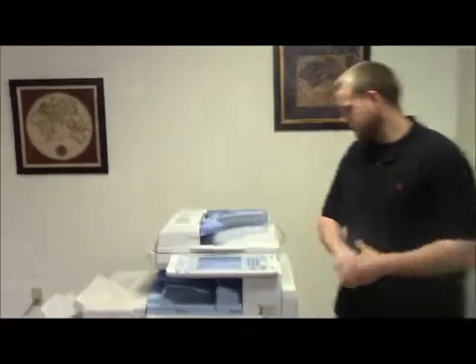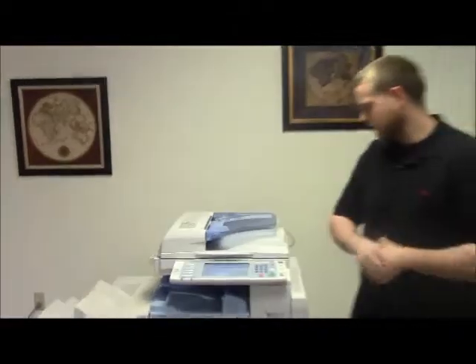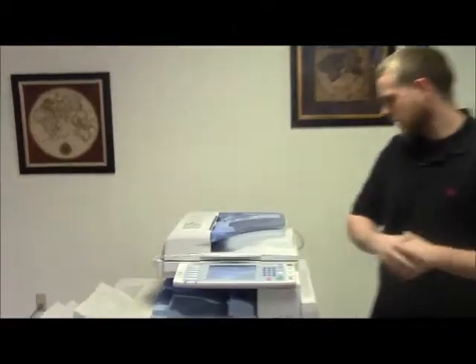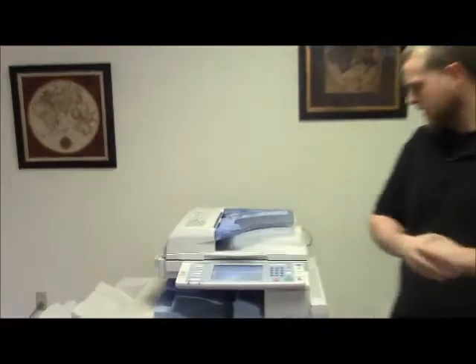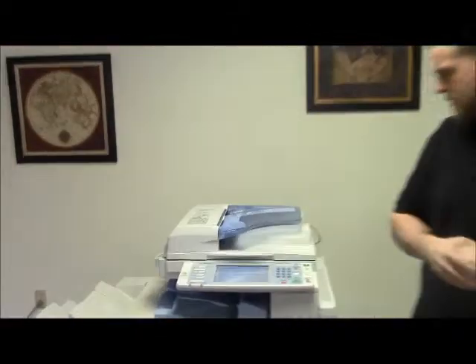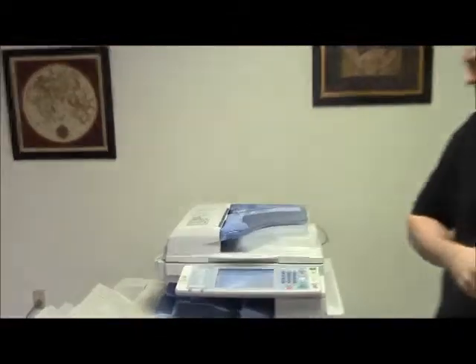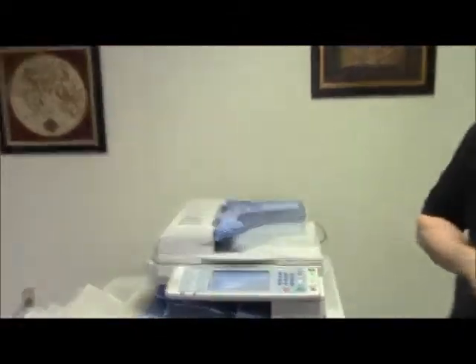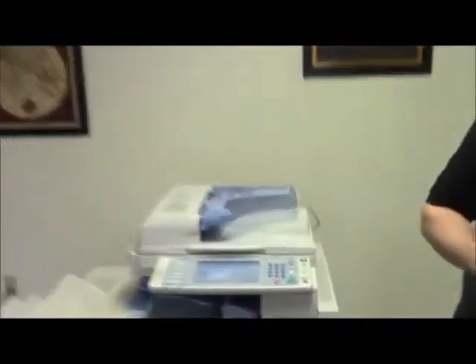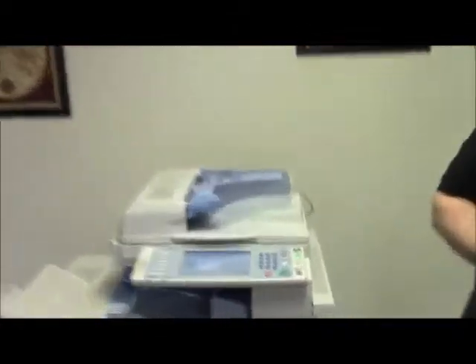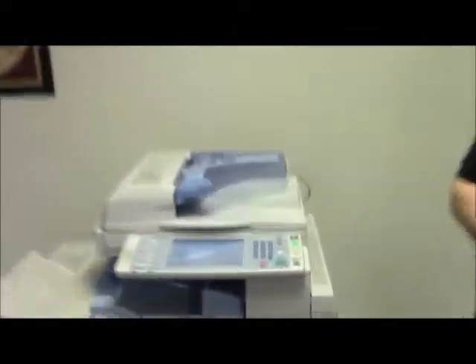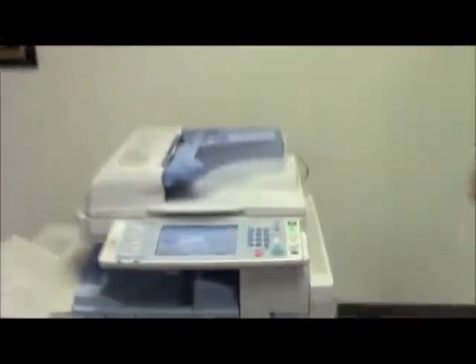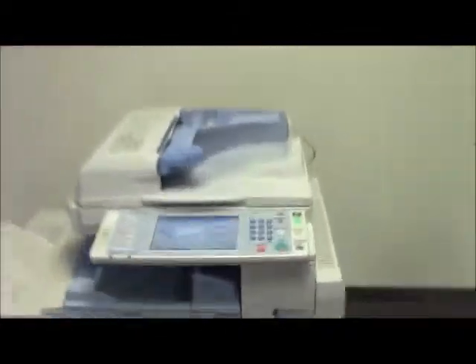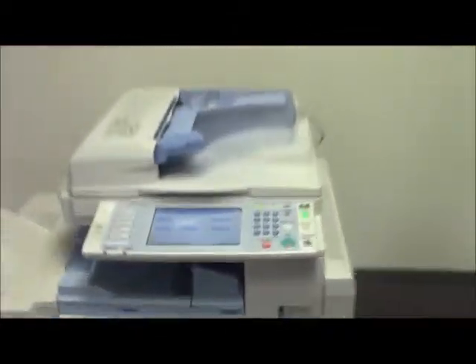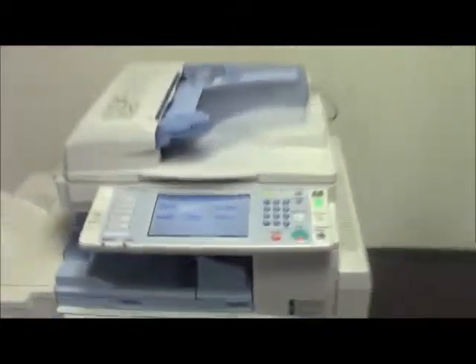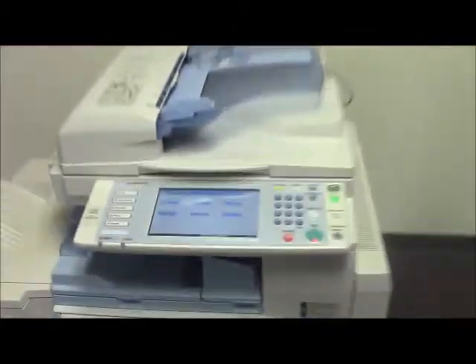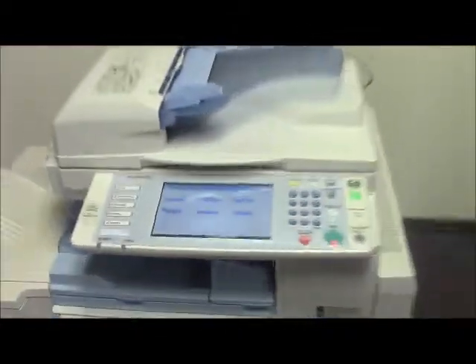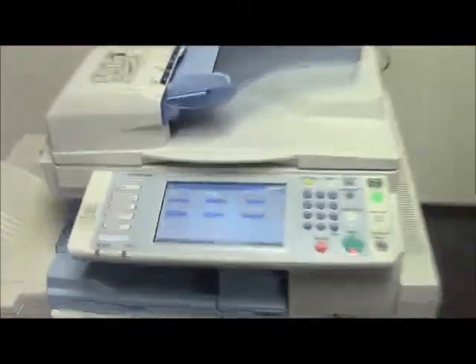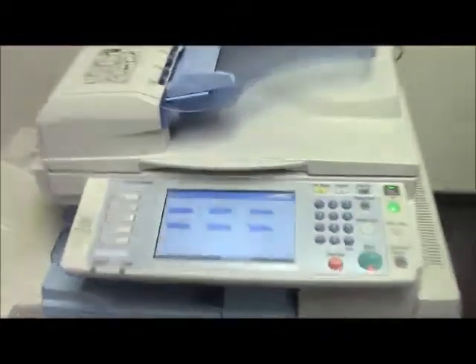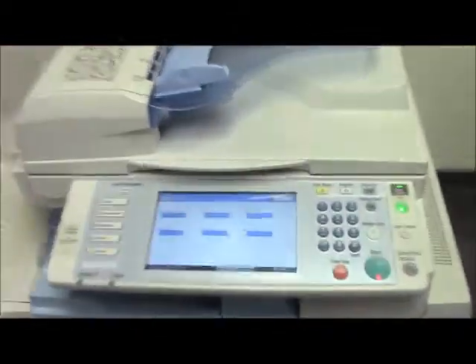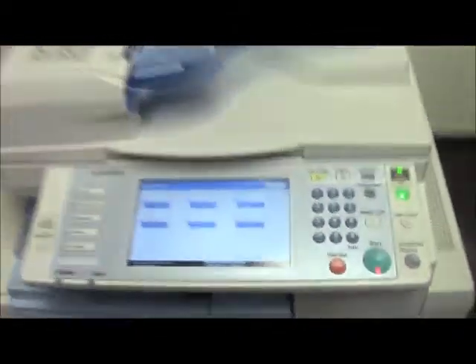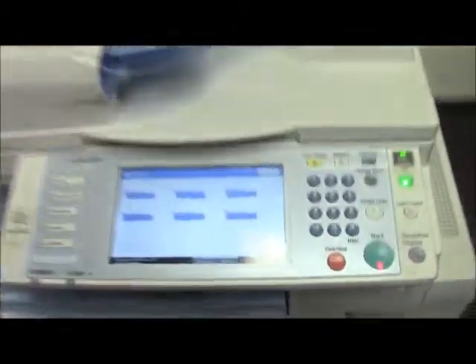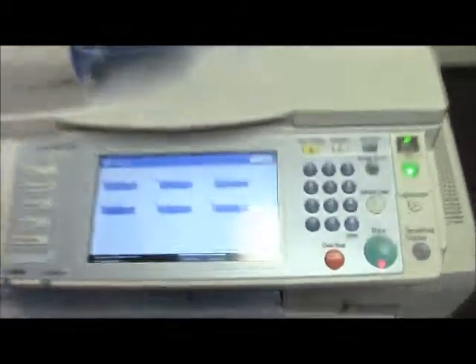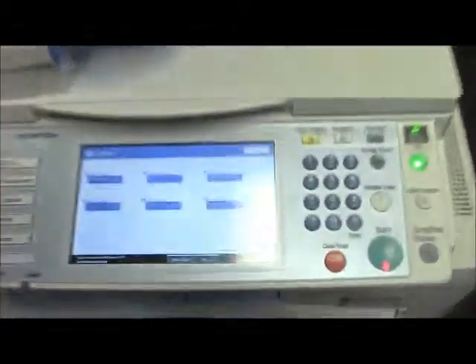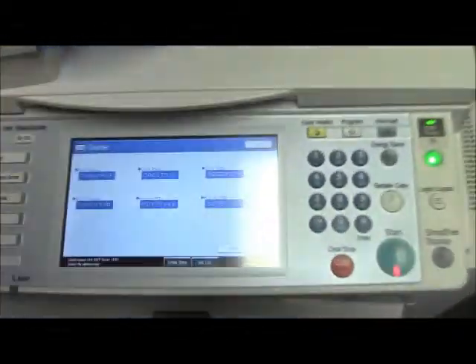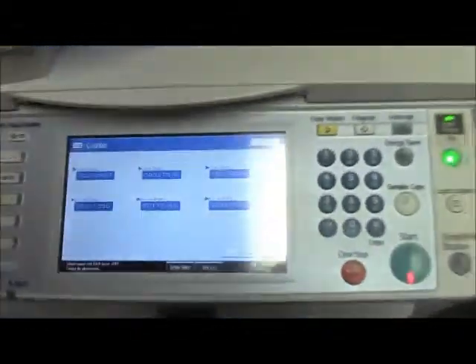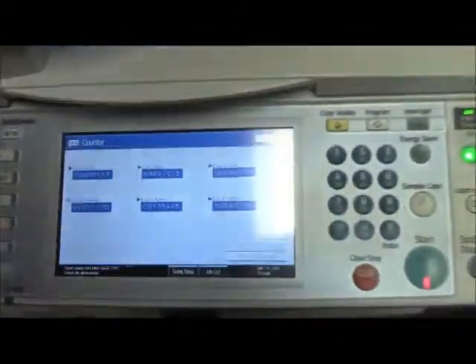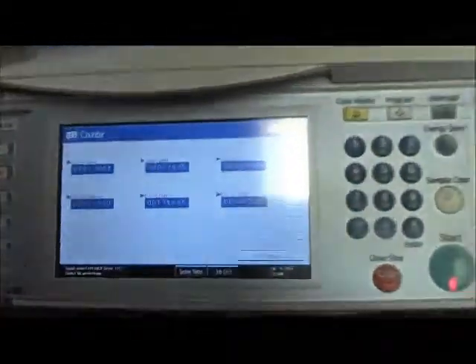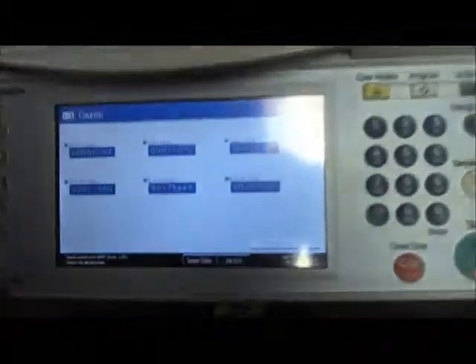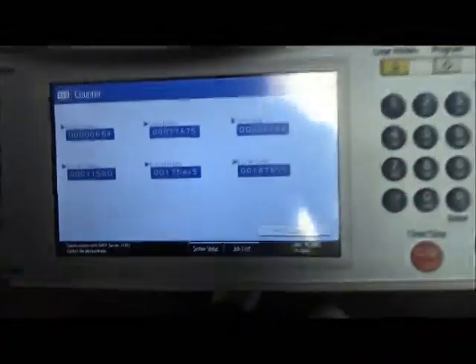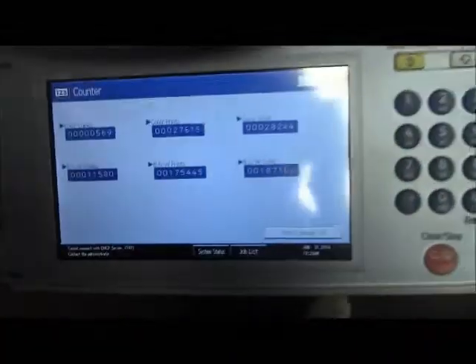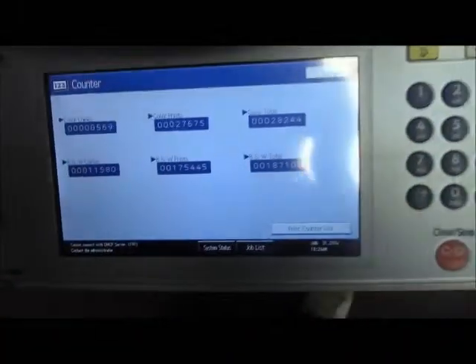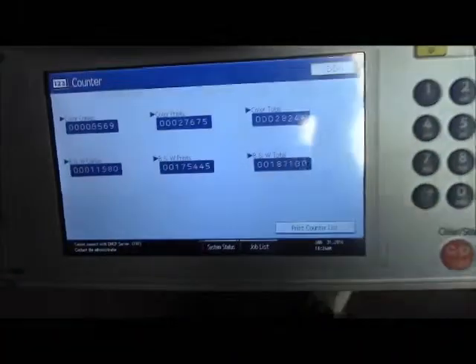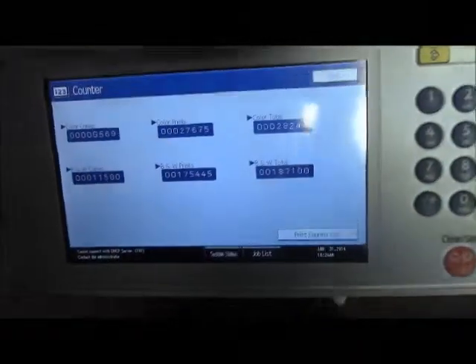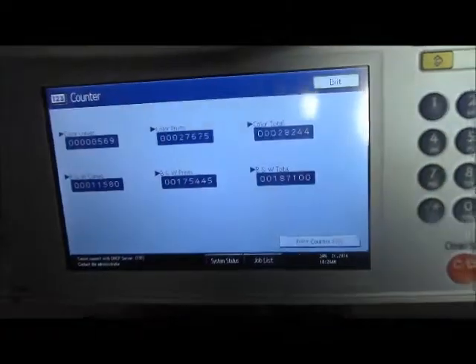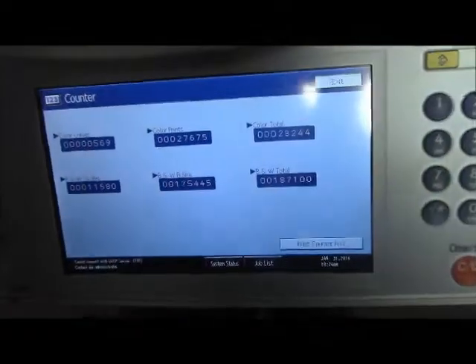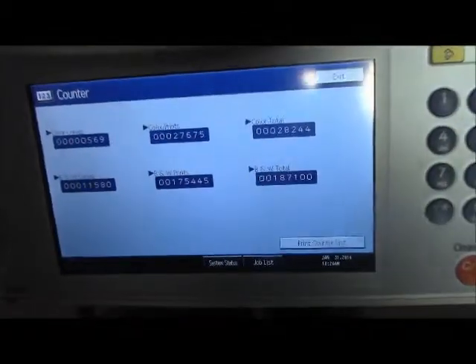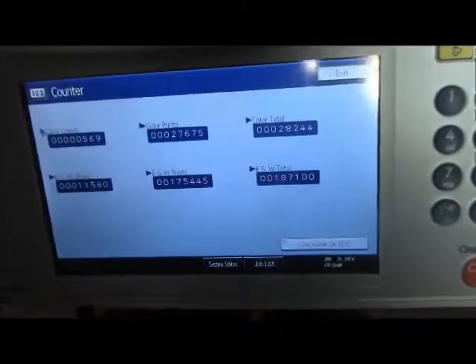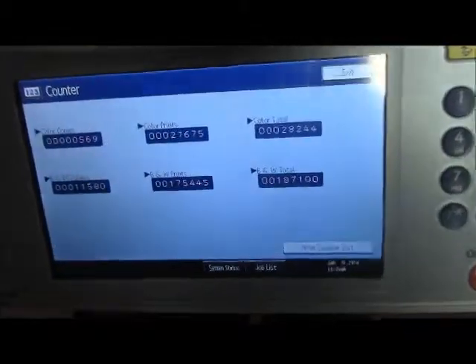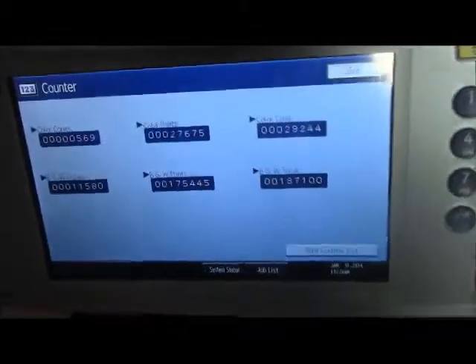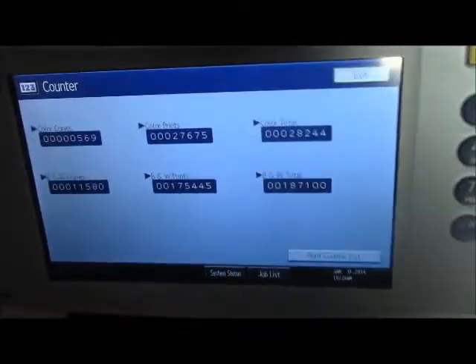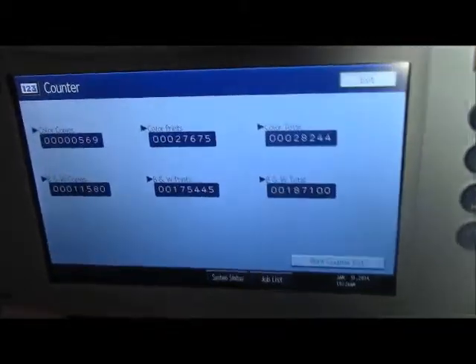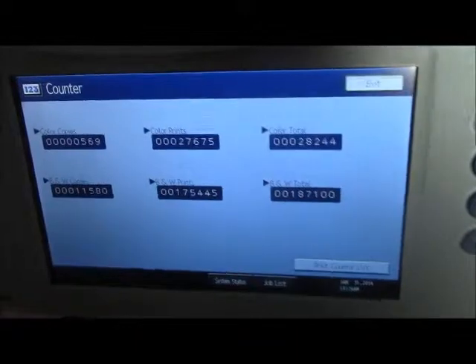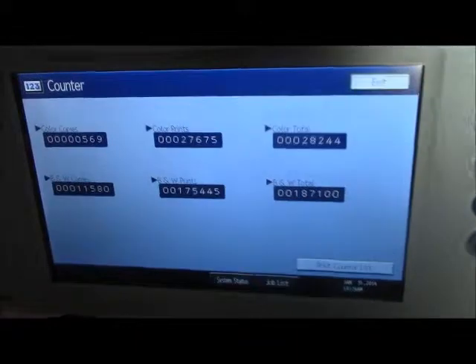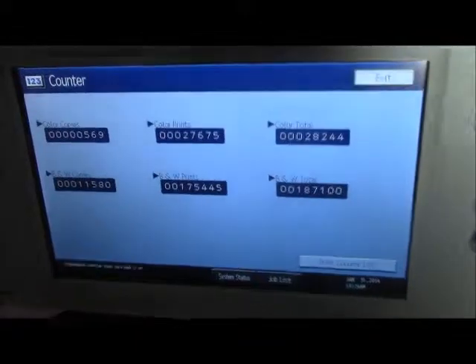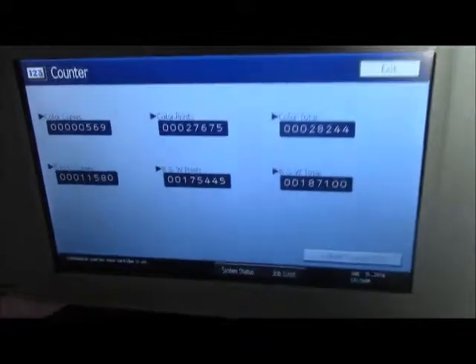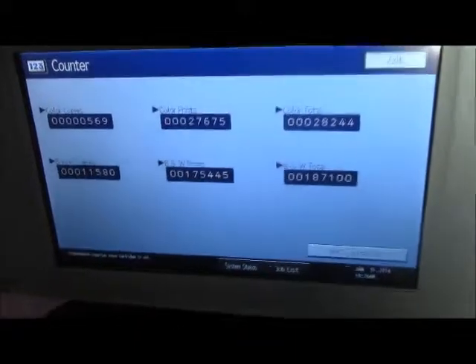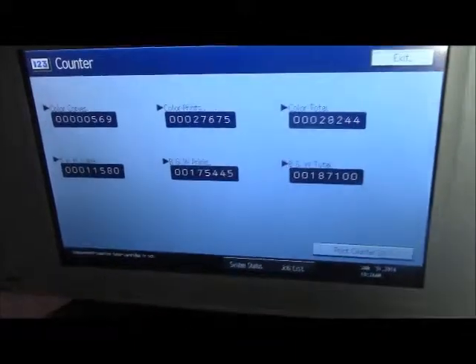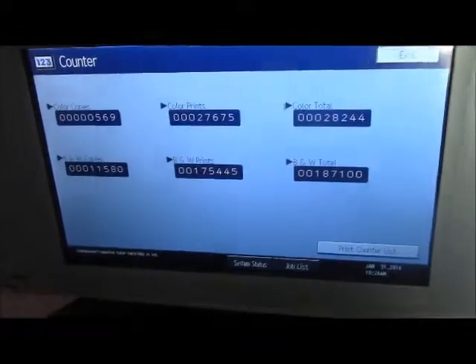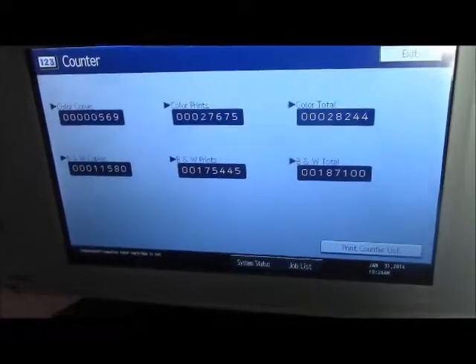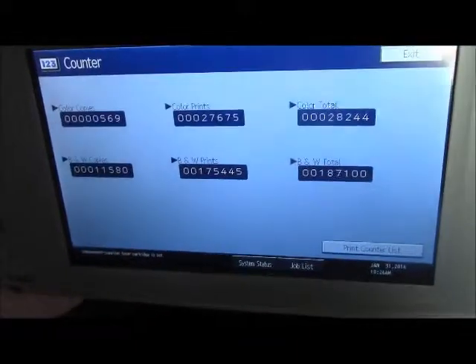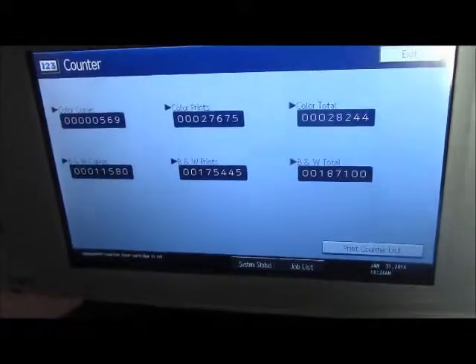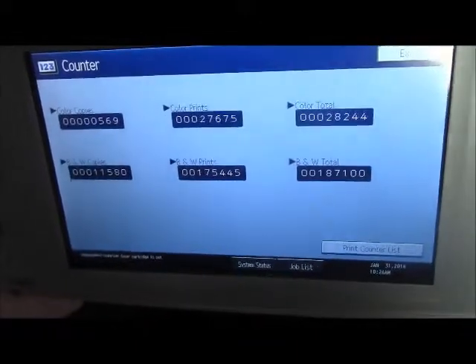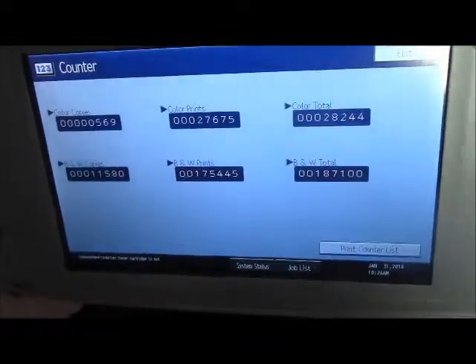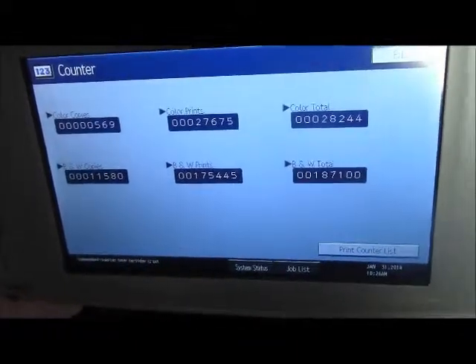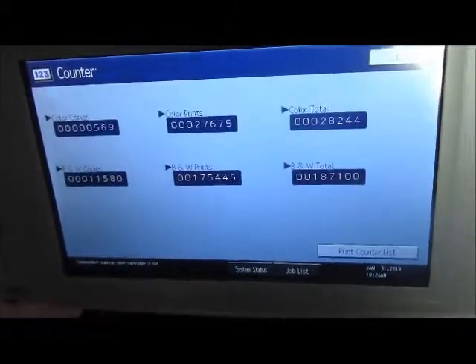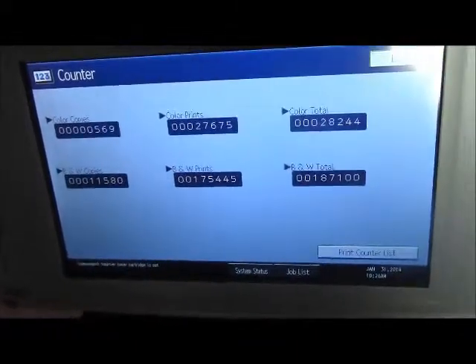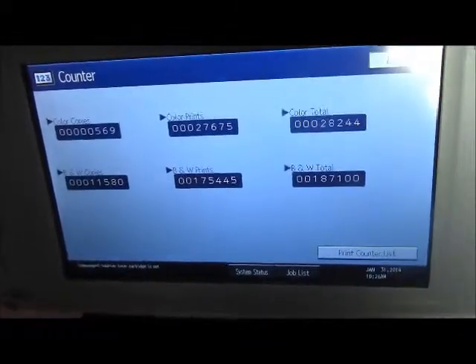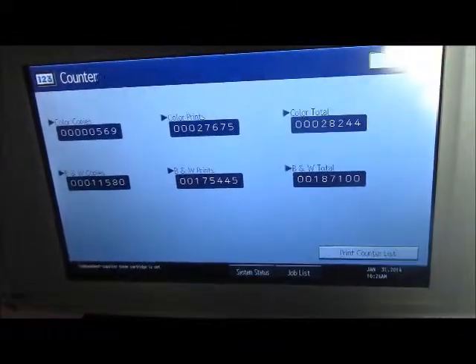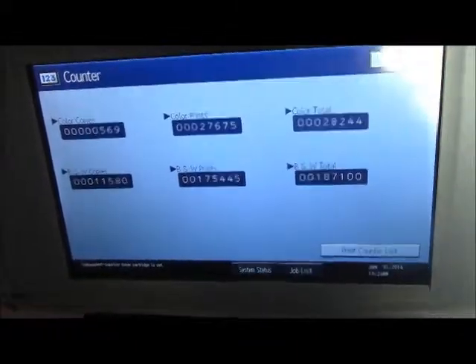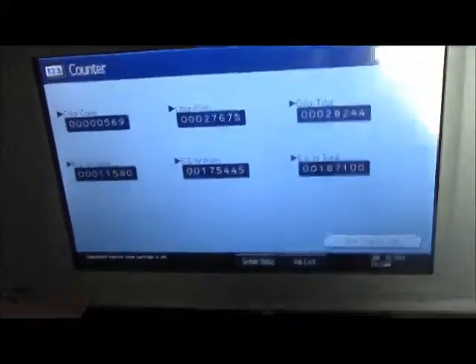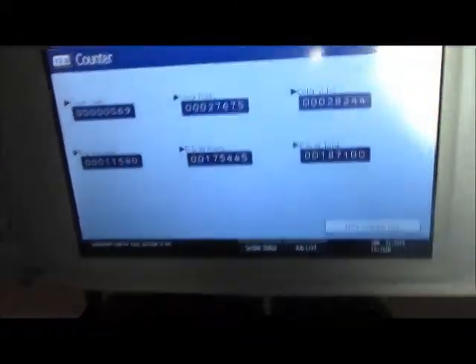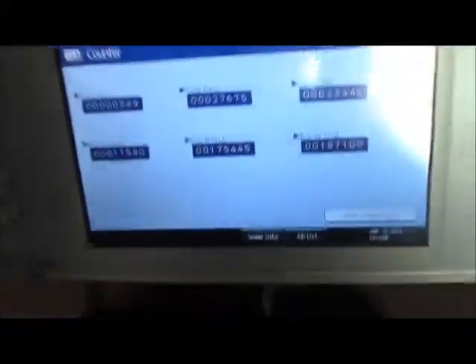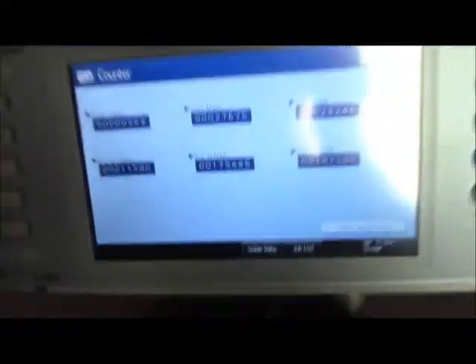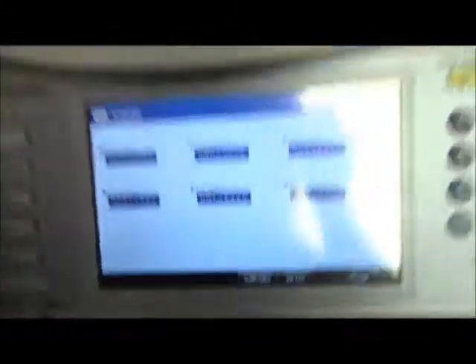This machine has 28,000 total color copies and 187,000 total black and white copies, as you can see here.